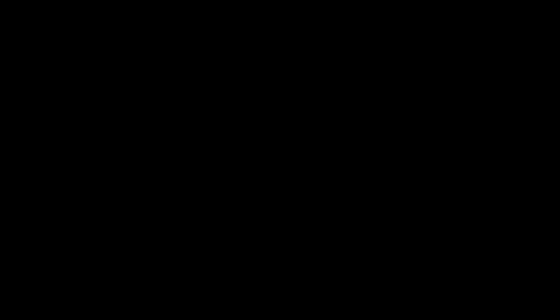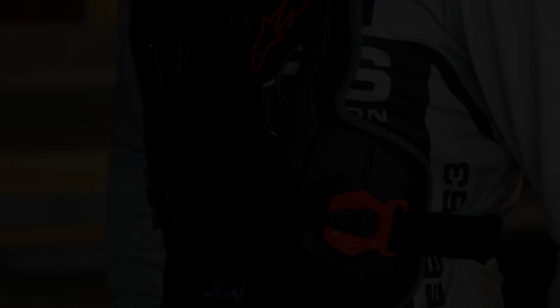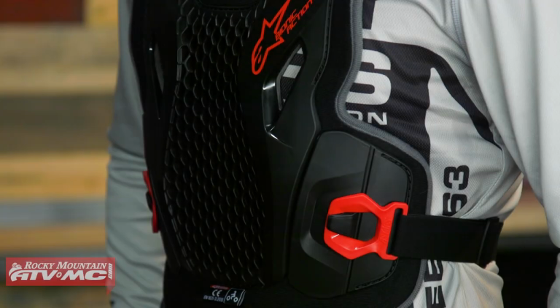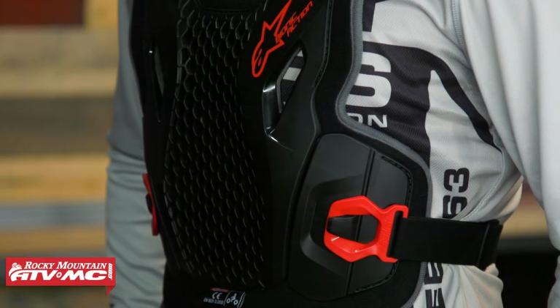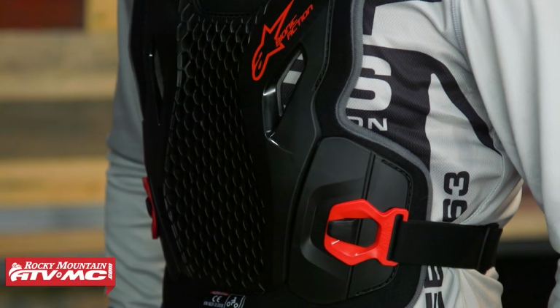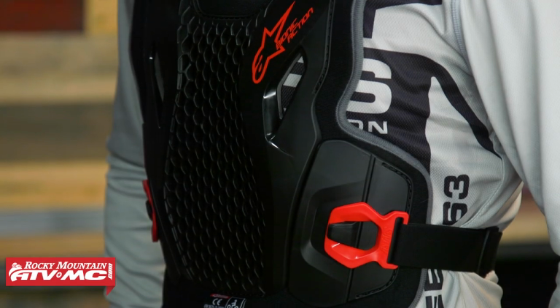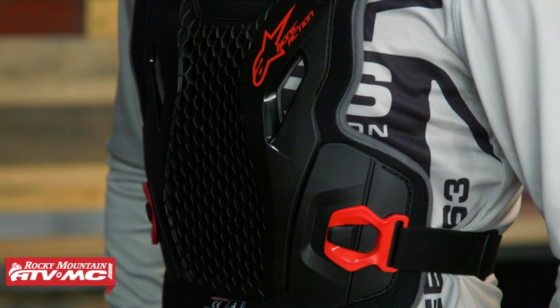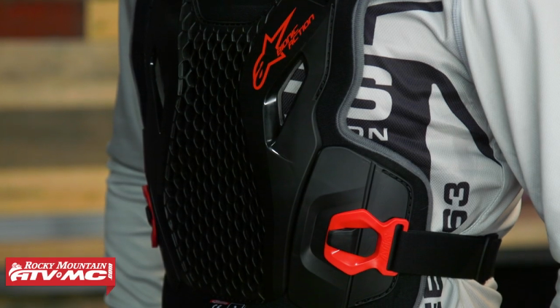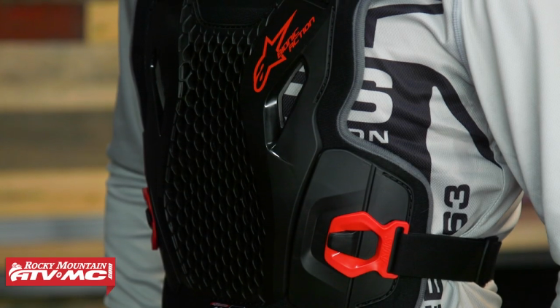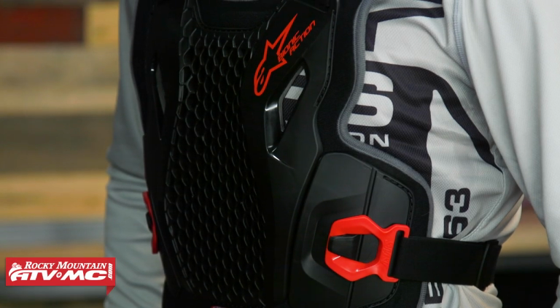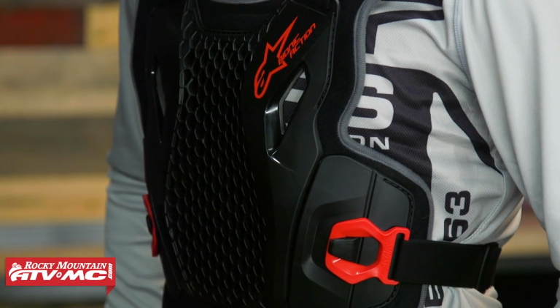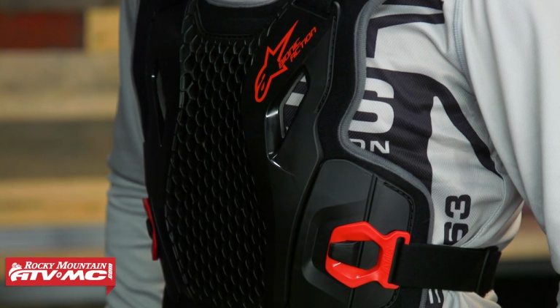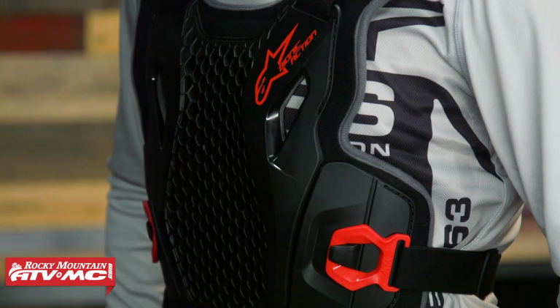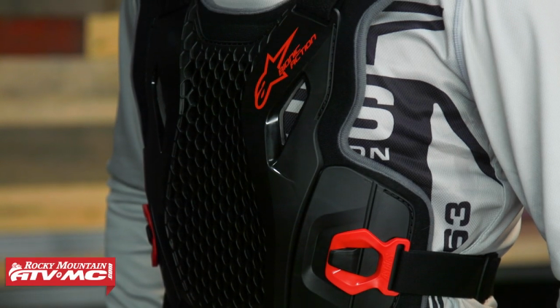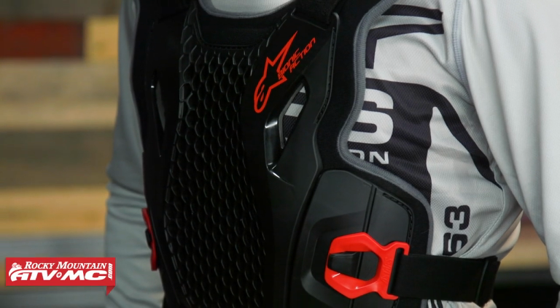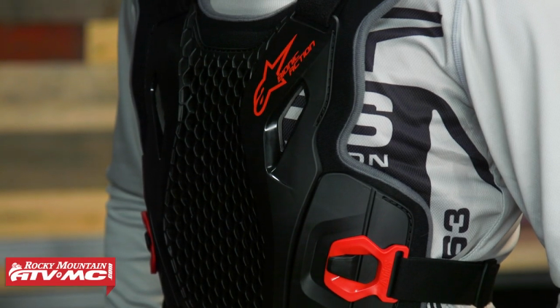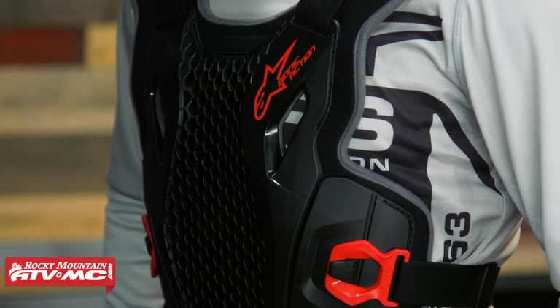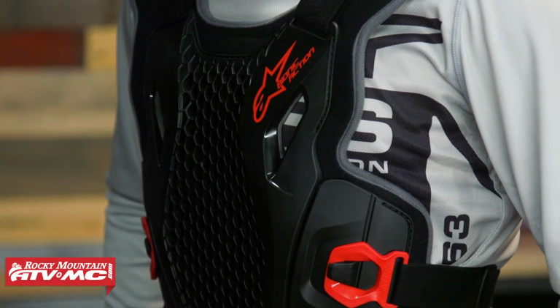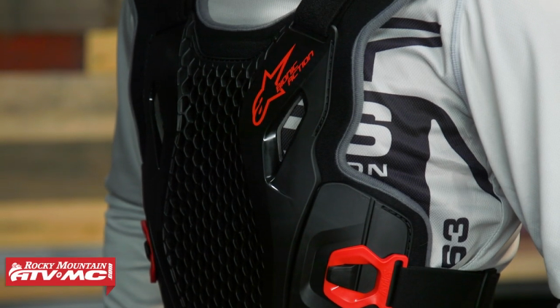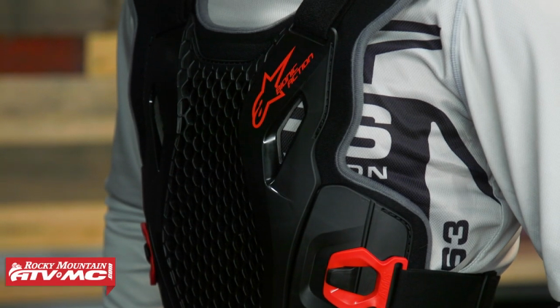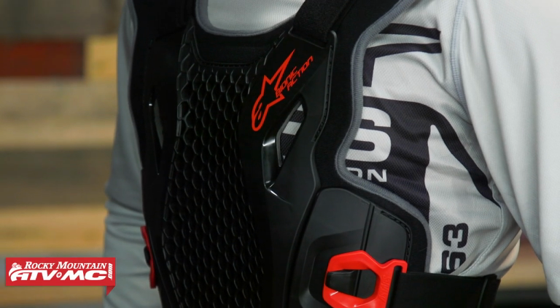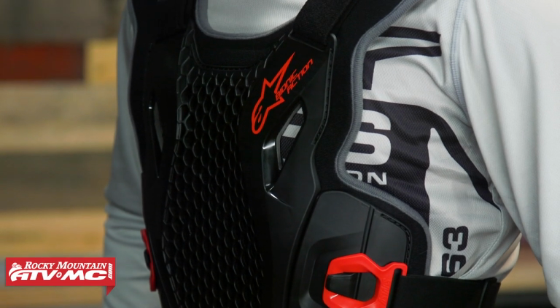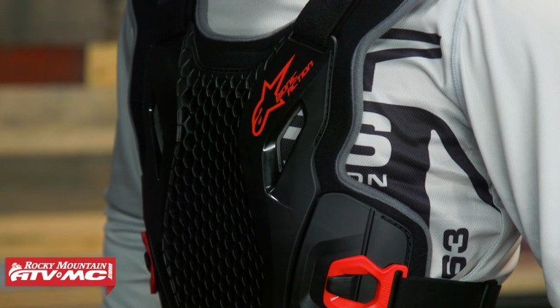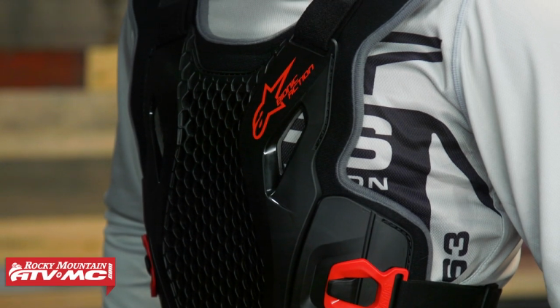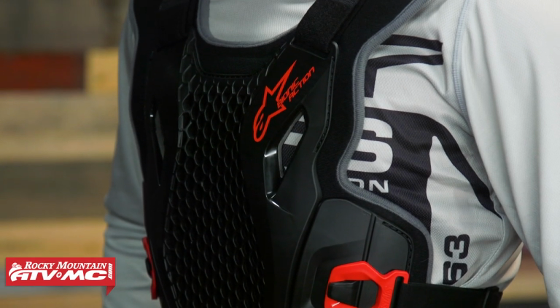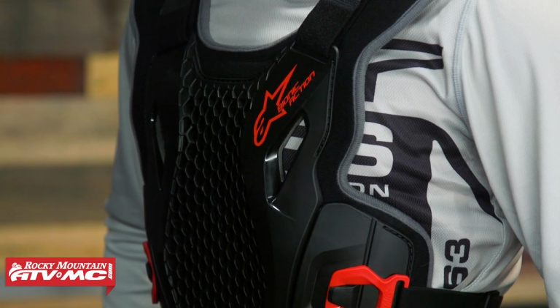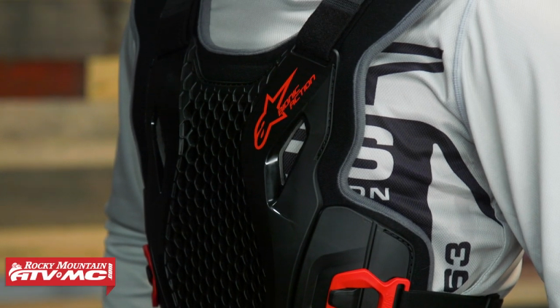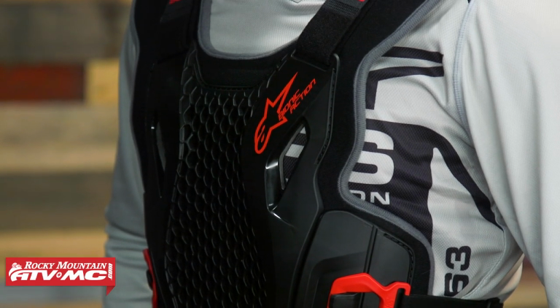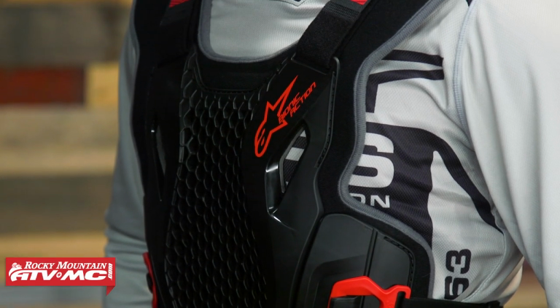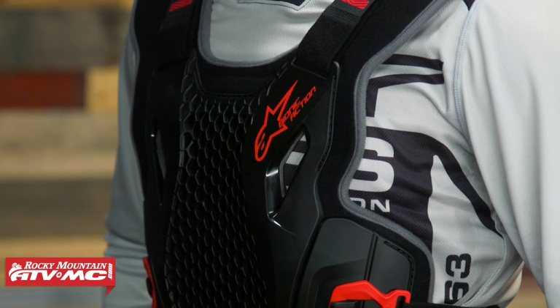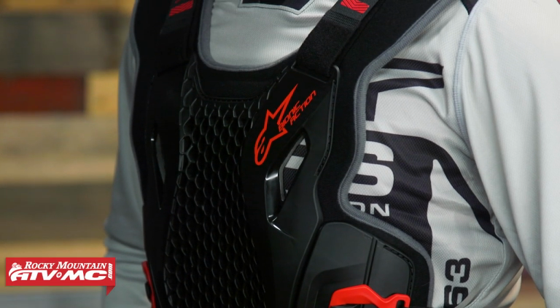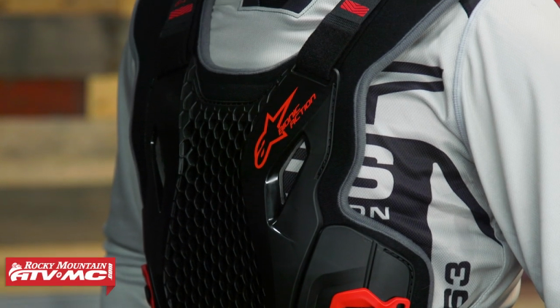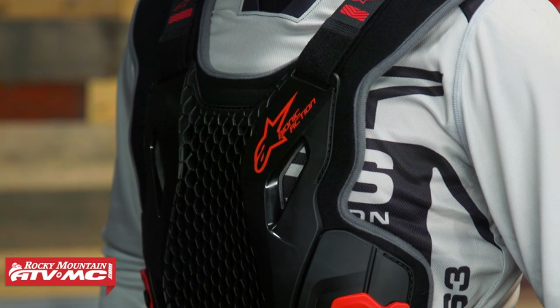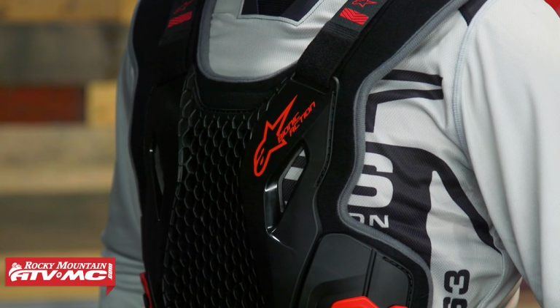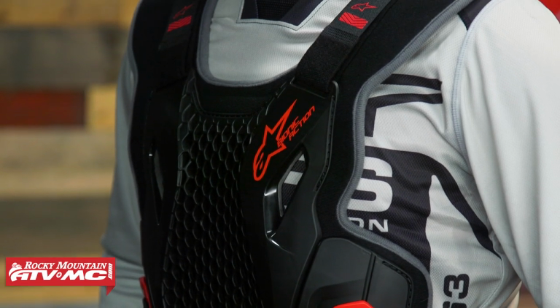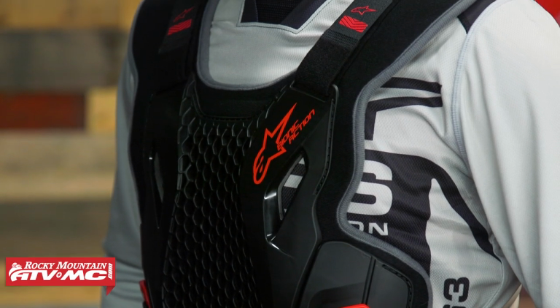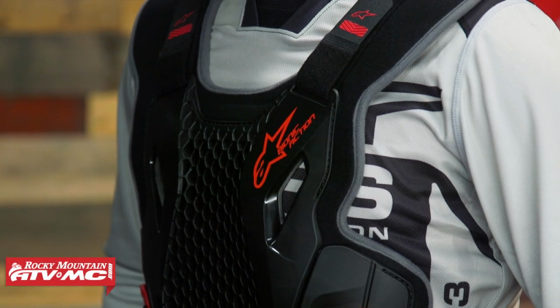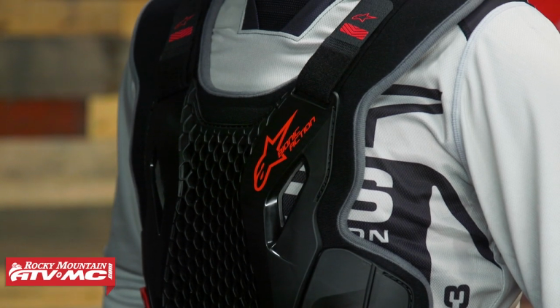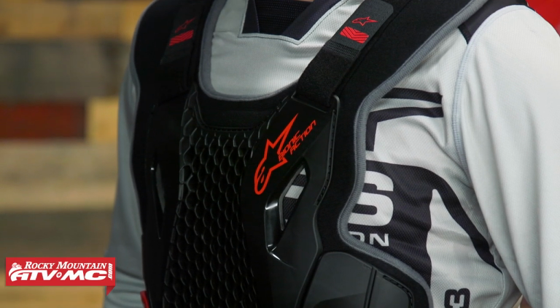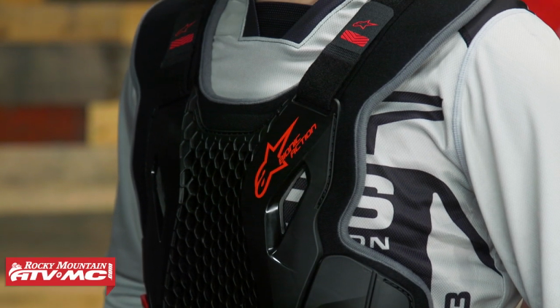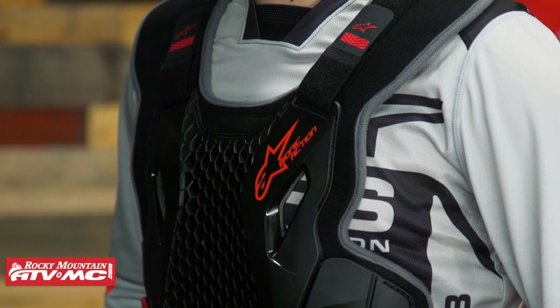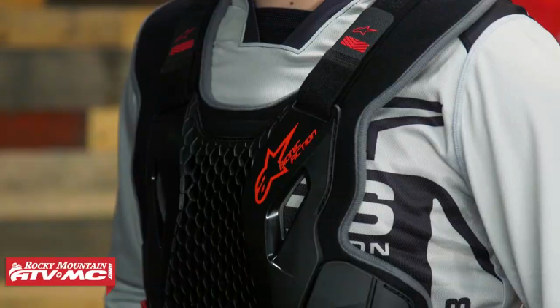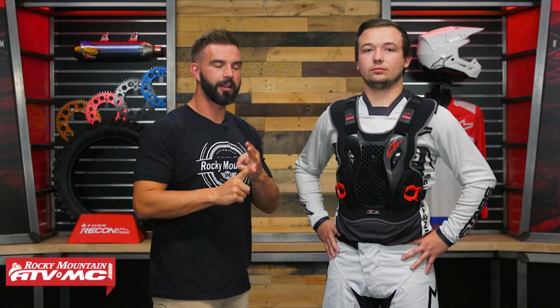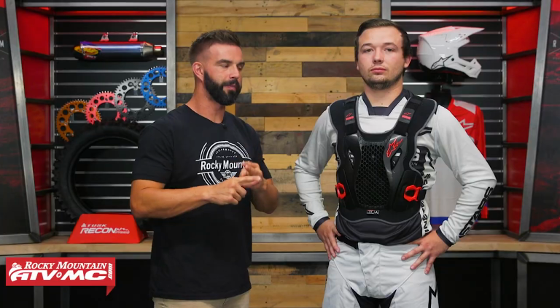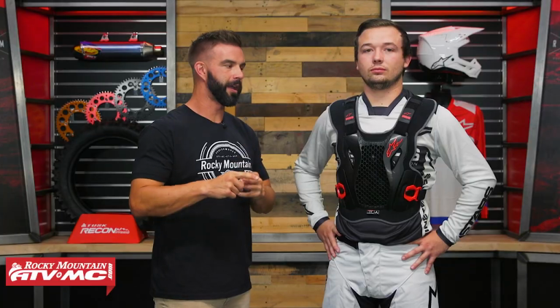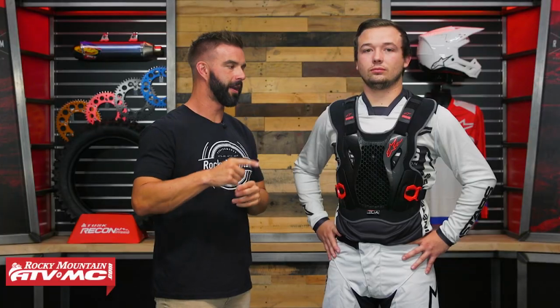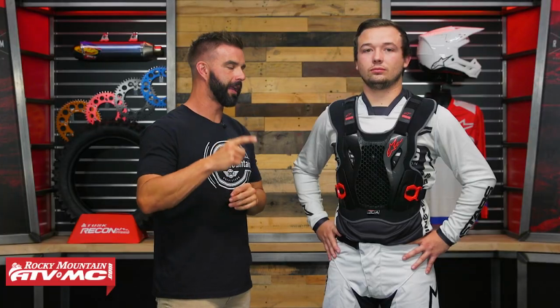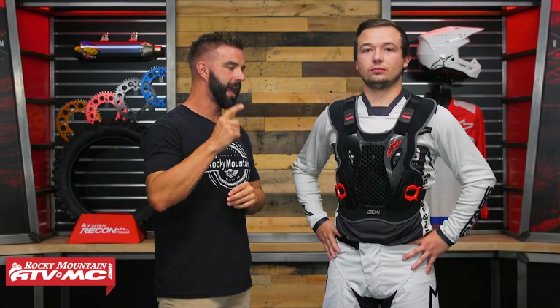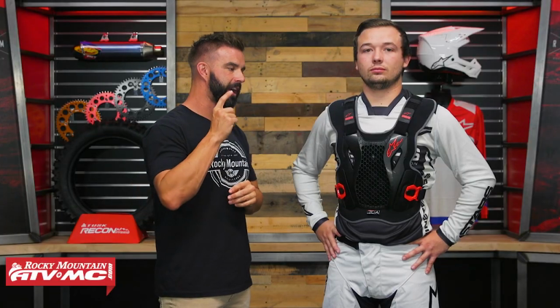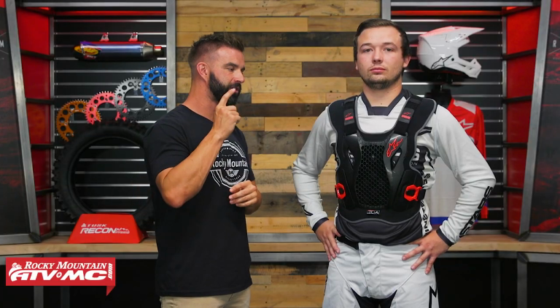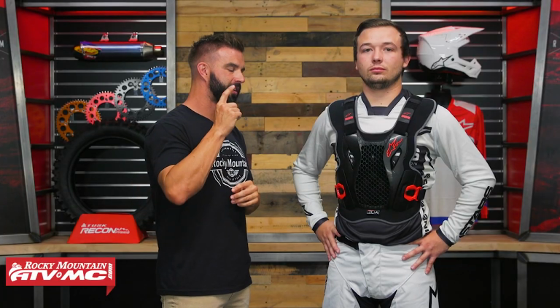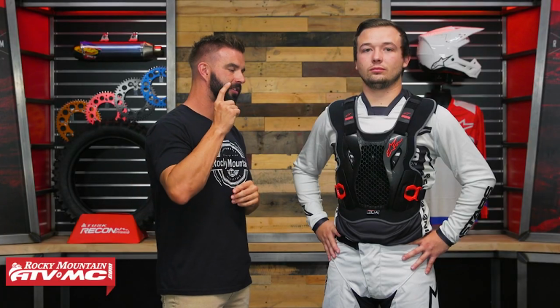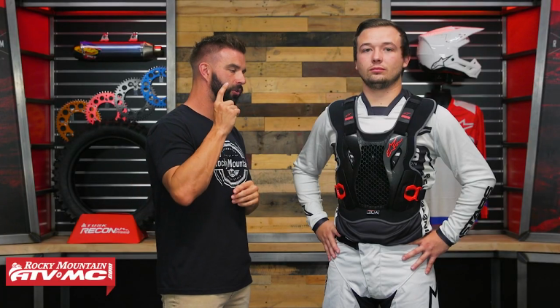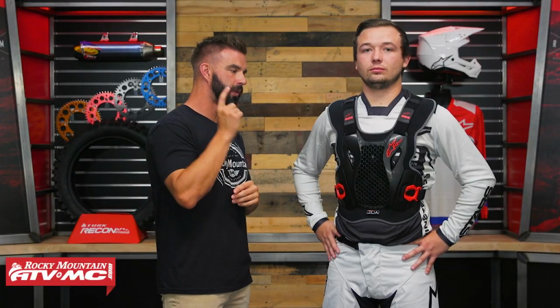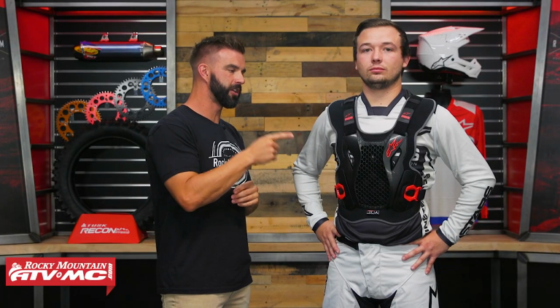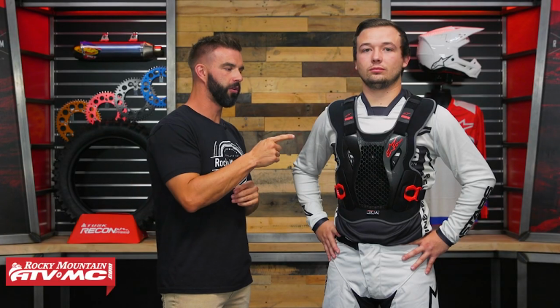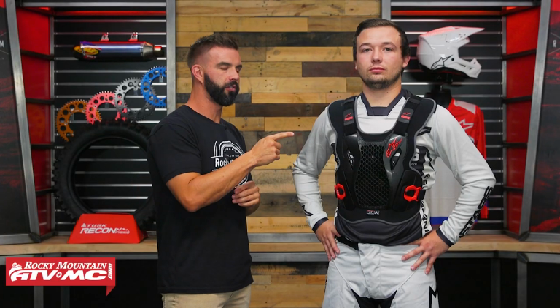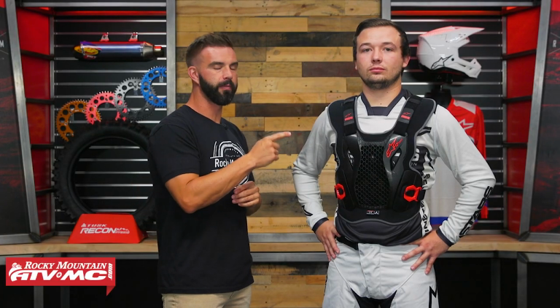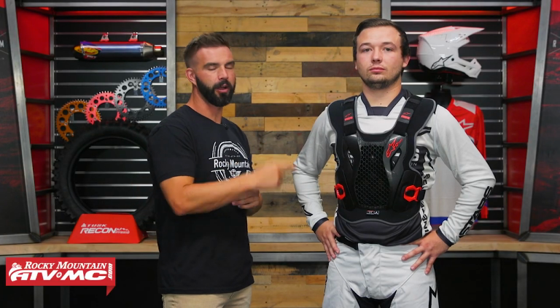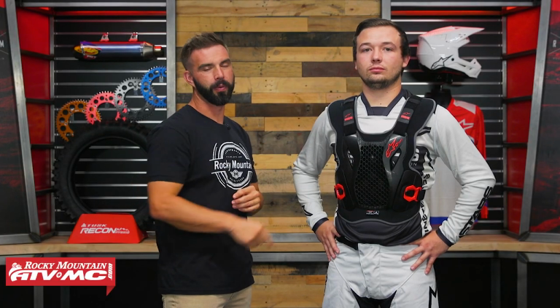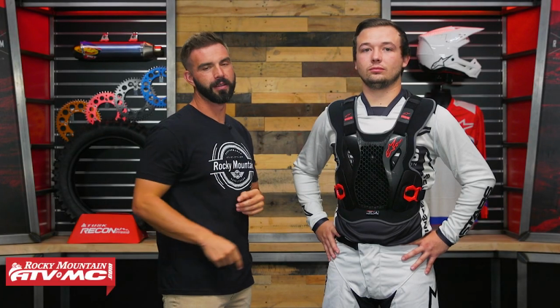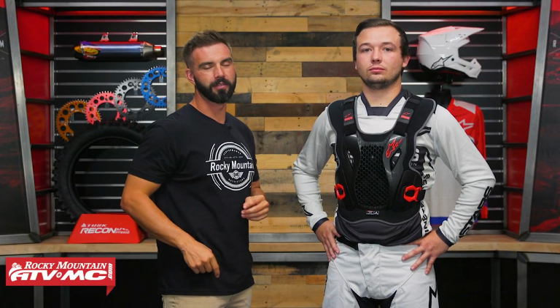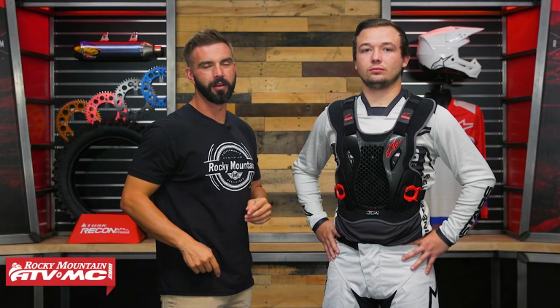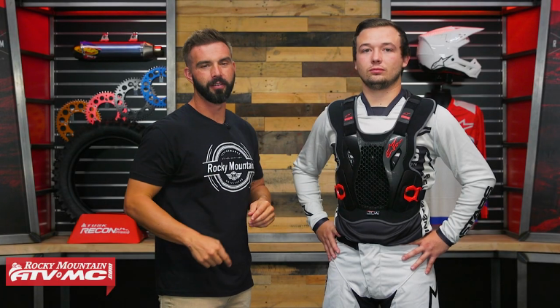Lightweight, low profile, at a great price point — if that's what you're after in a roost deflector, the Bionic Action is a great choice from Alpinestars.